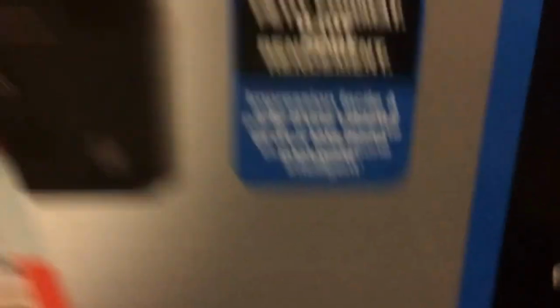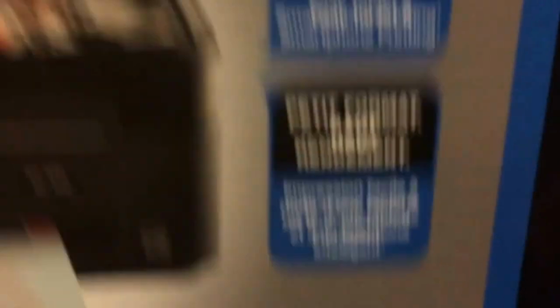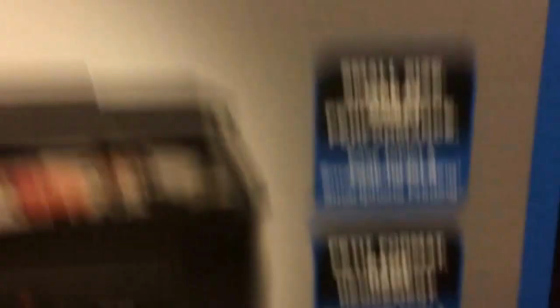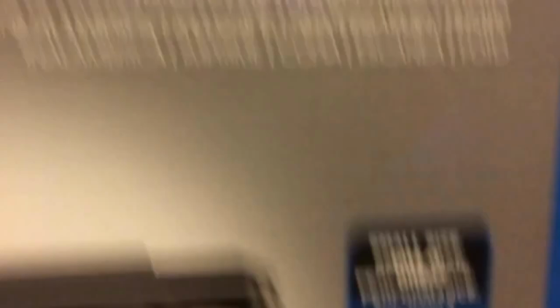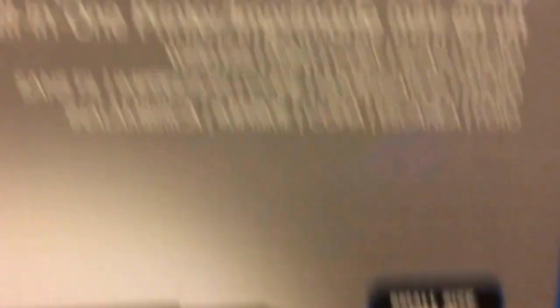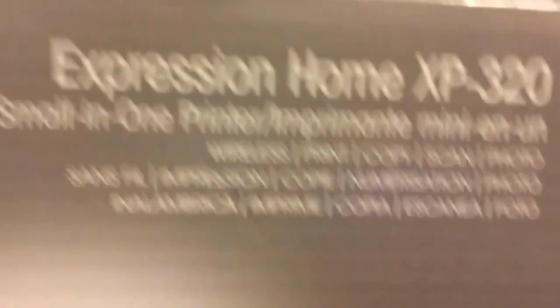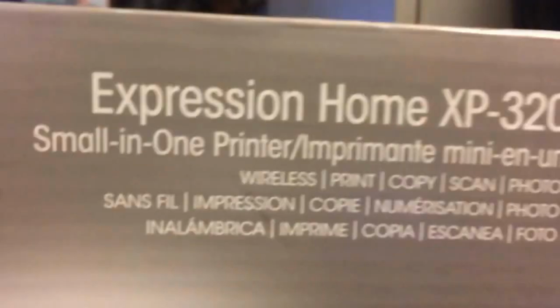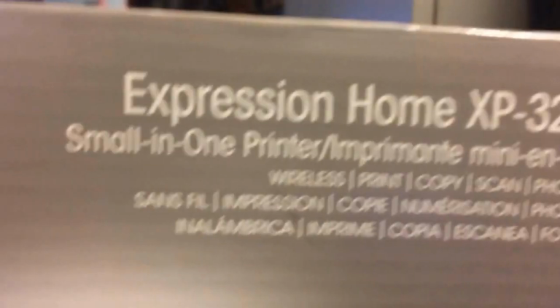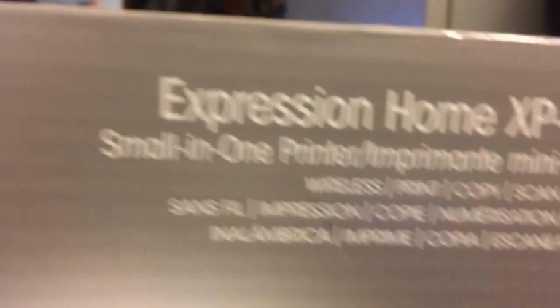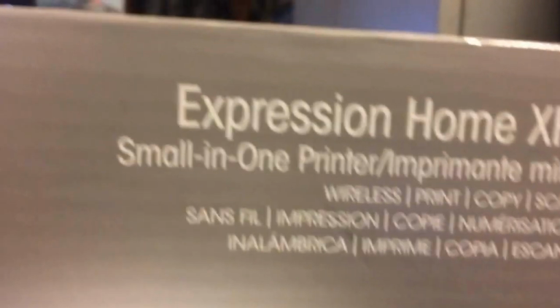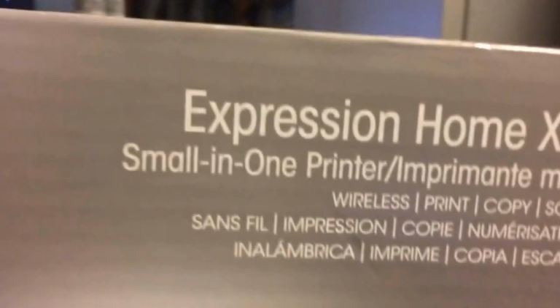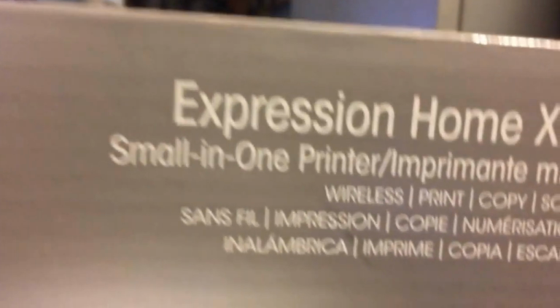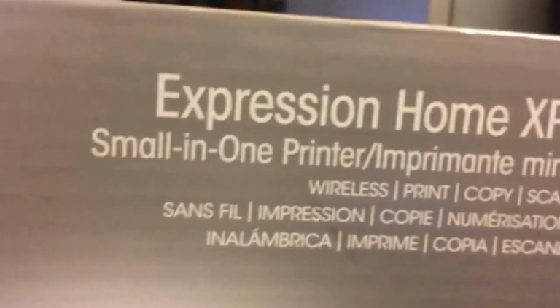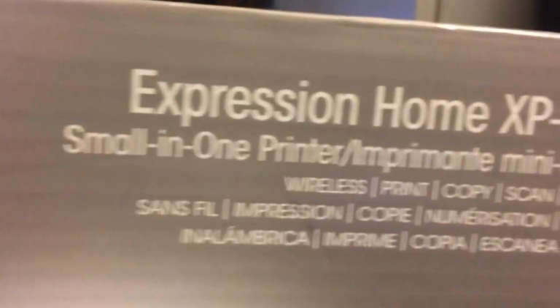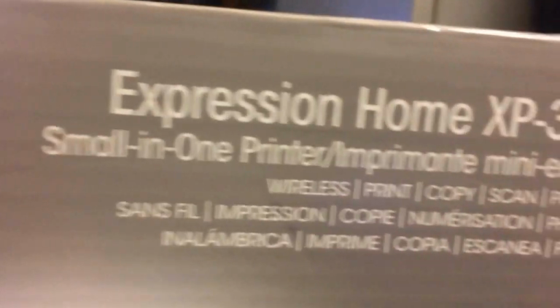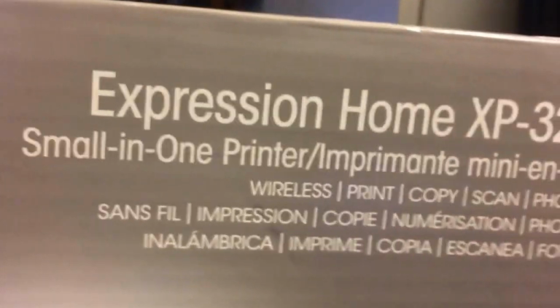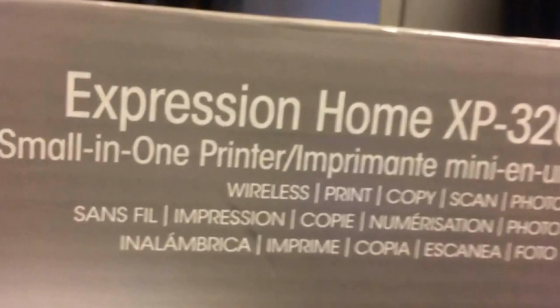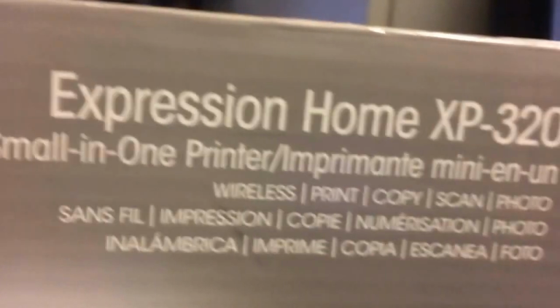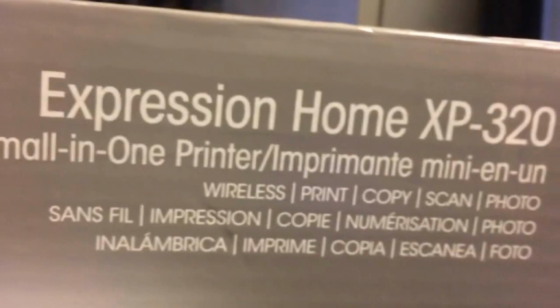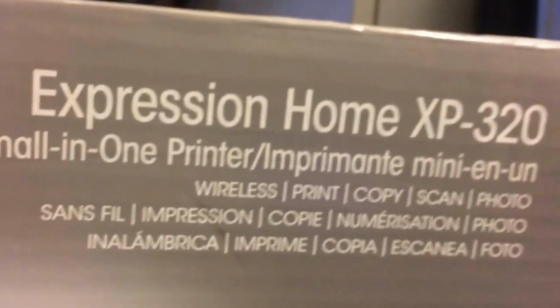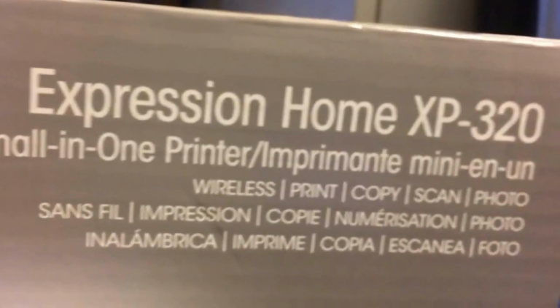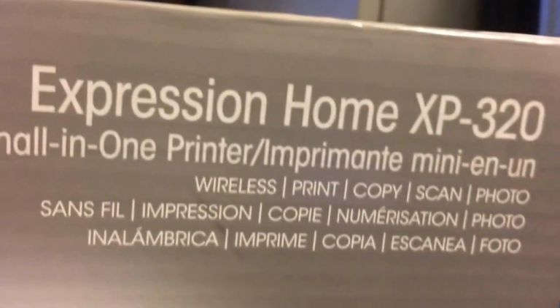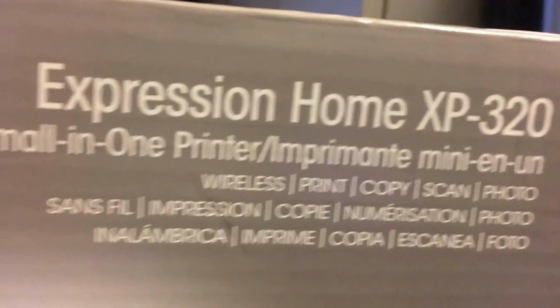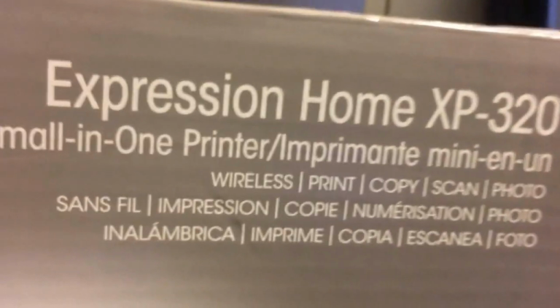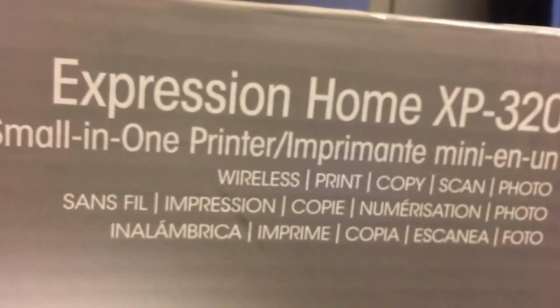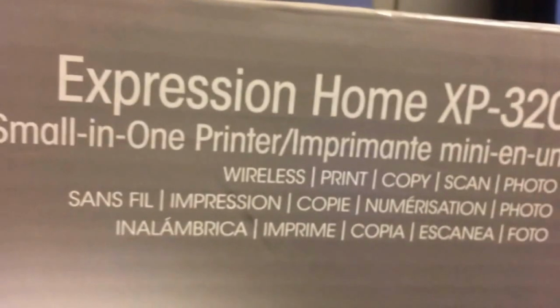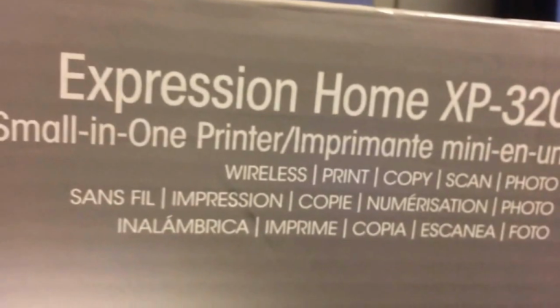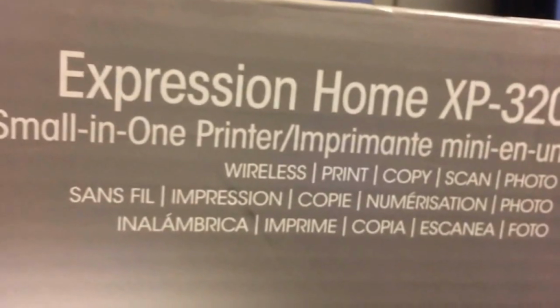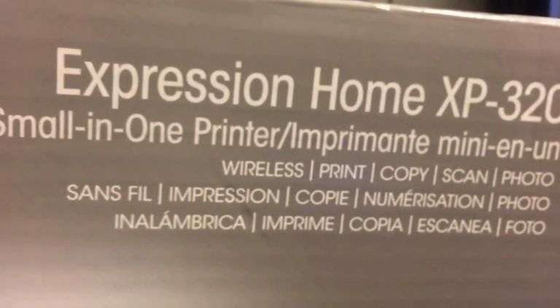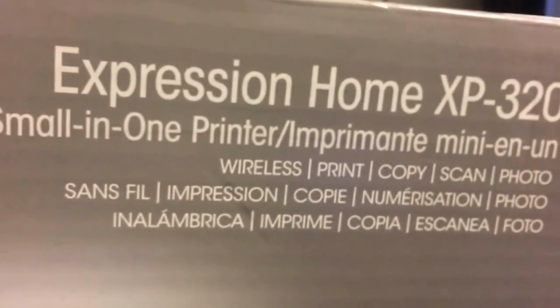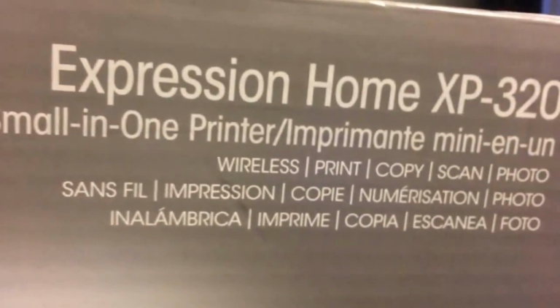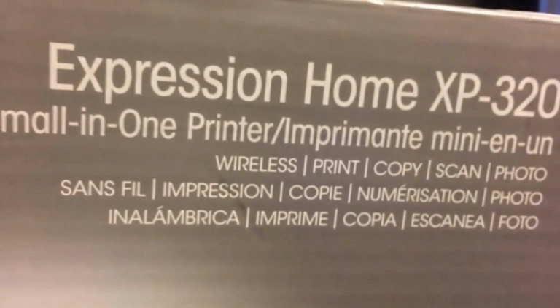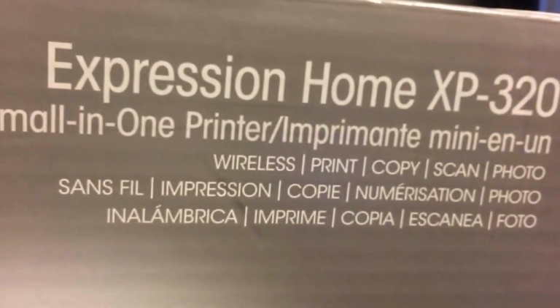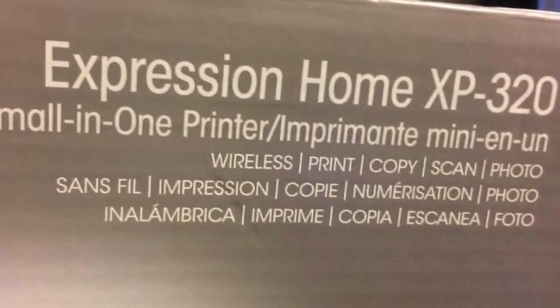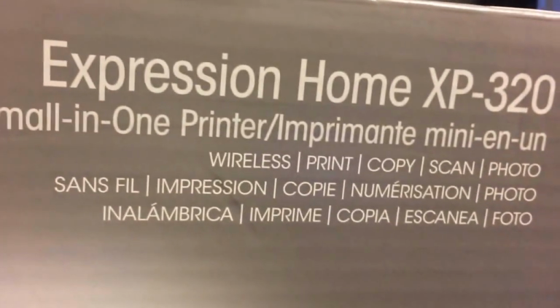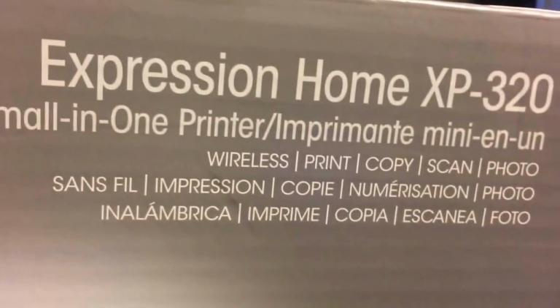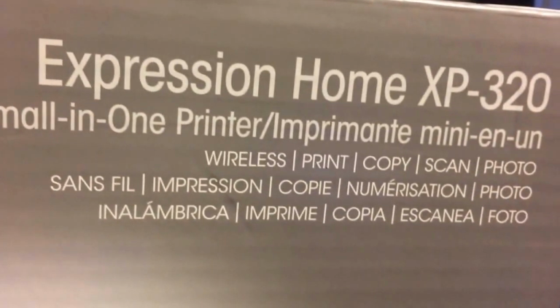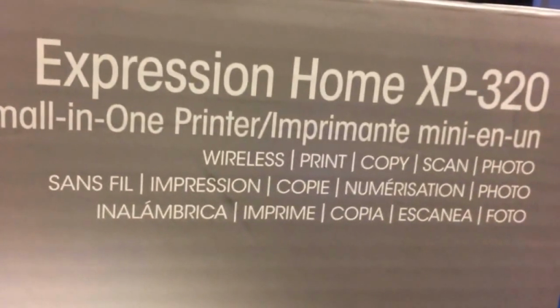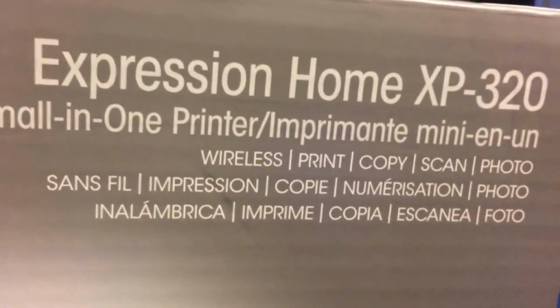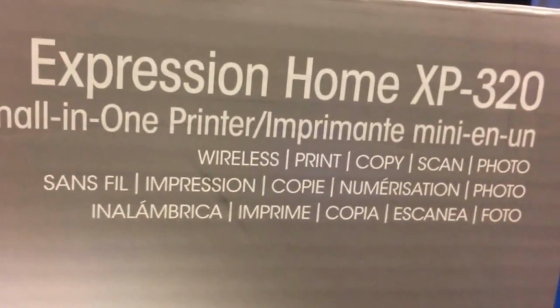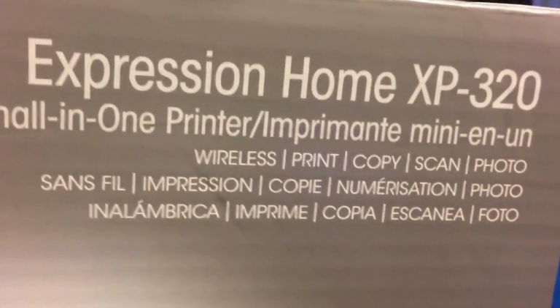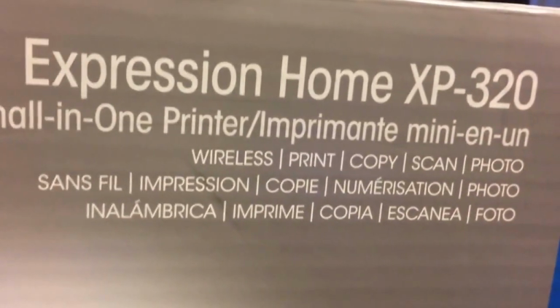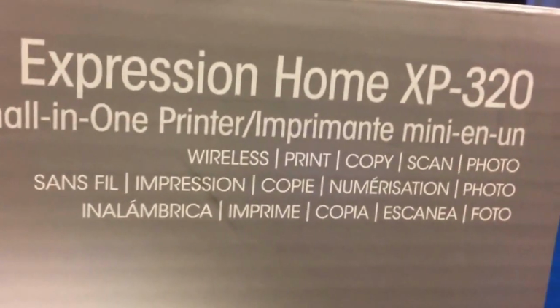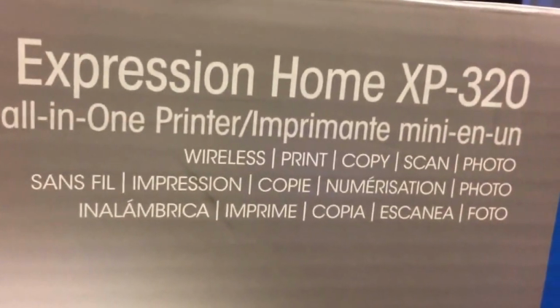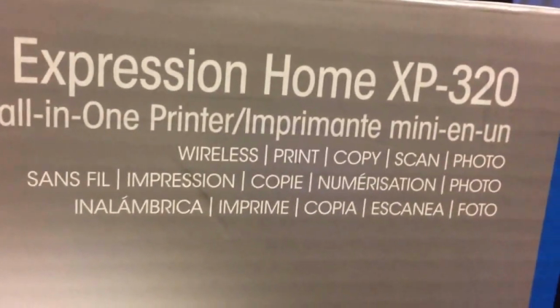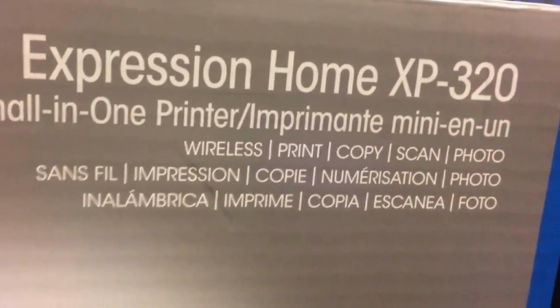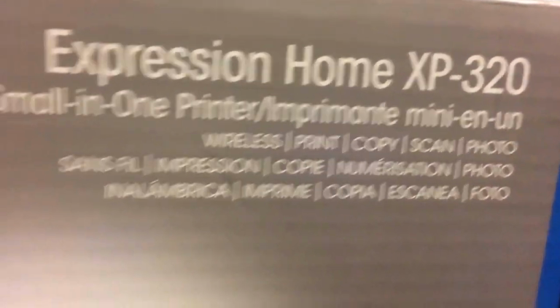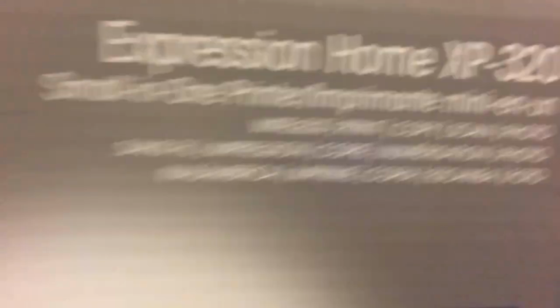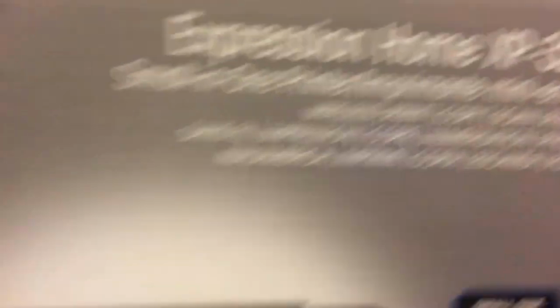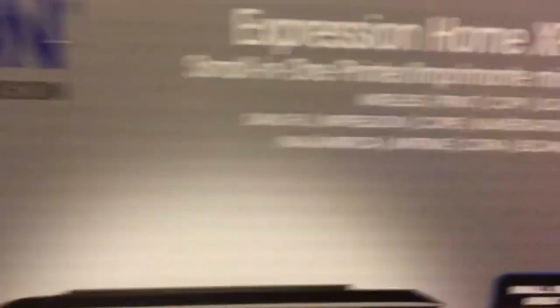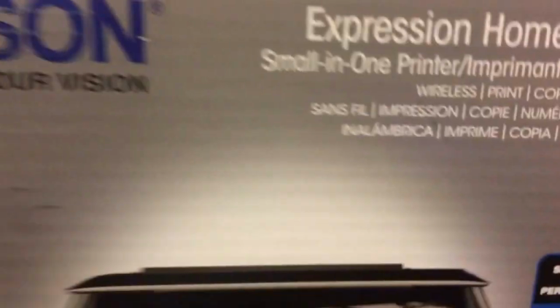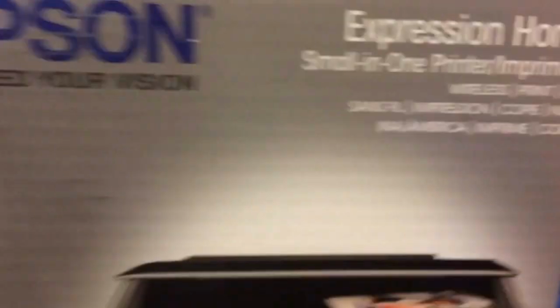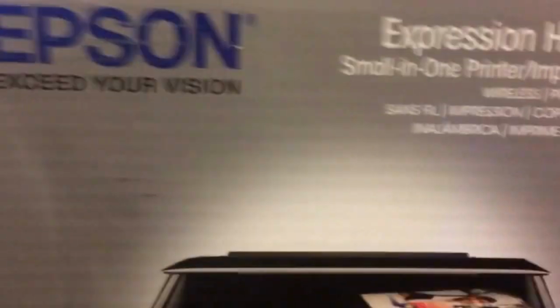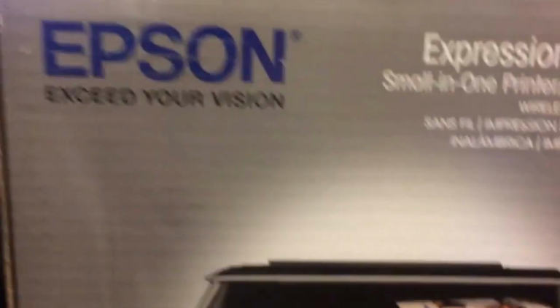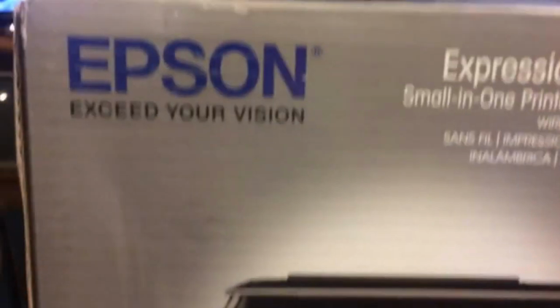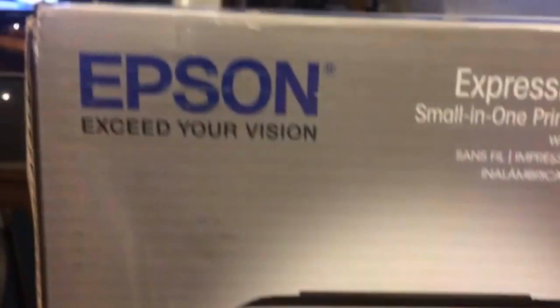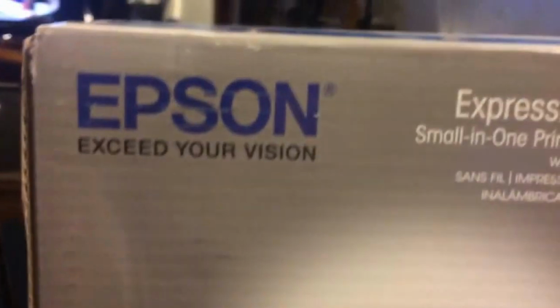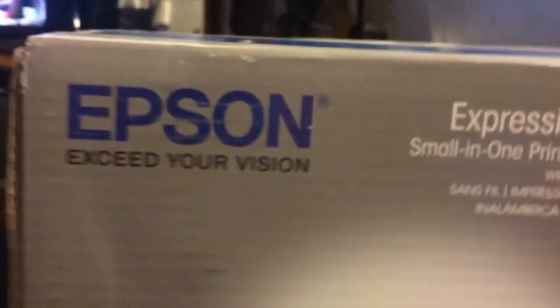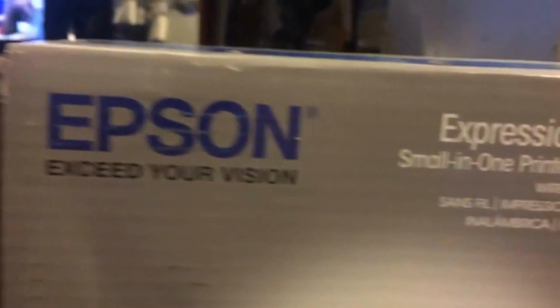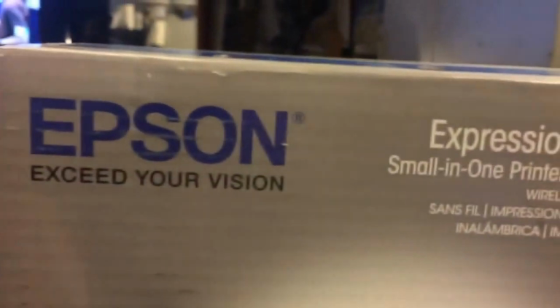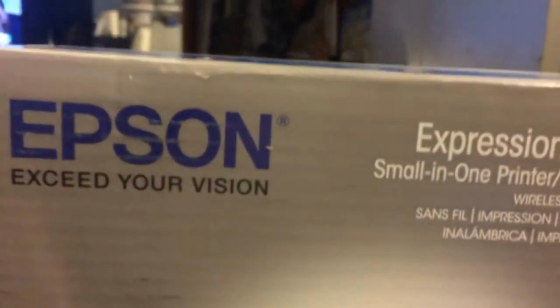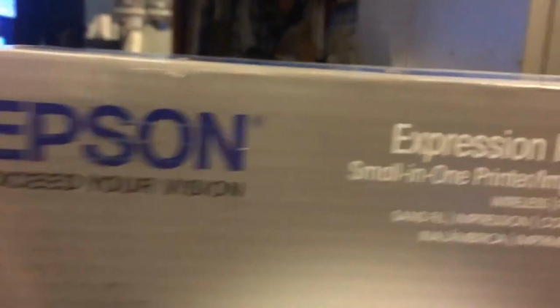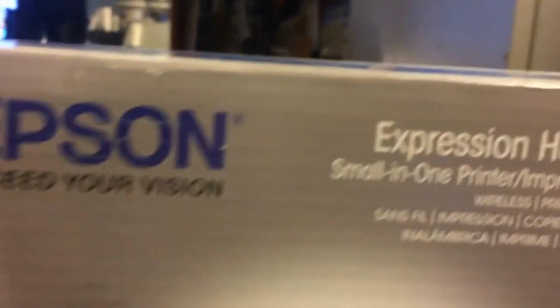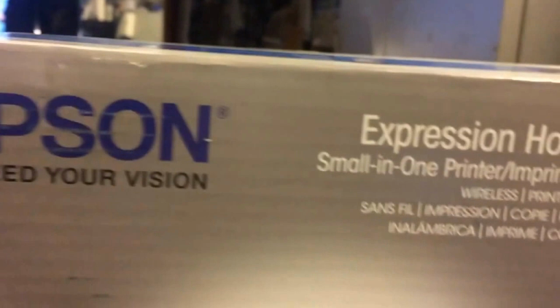It does not have fax. It just has wireless print, copy, scan, and photo, but it does not come with fax.